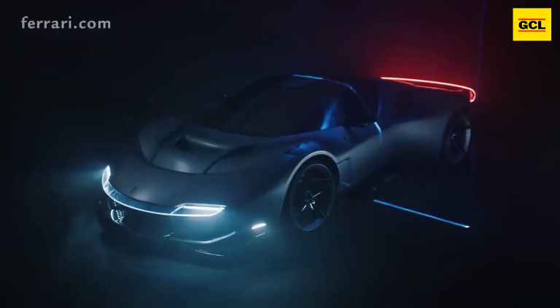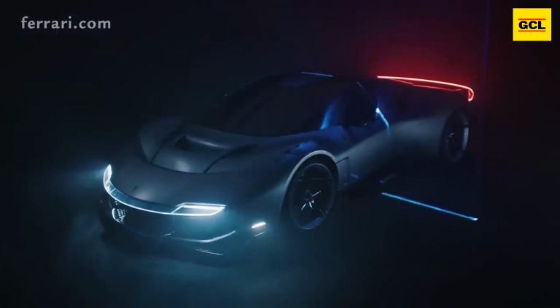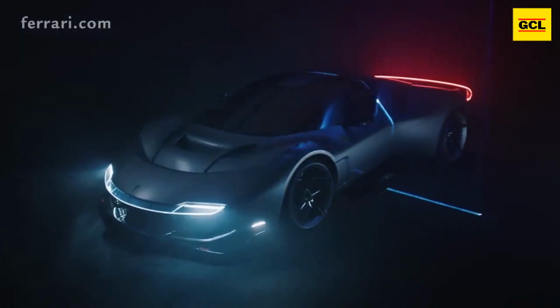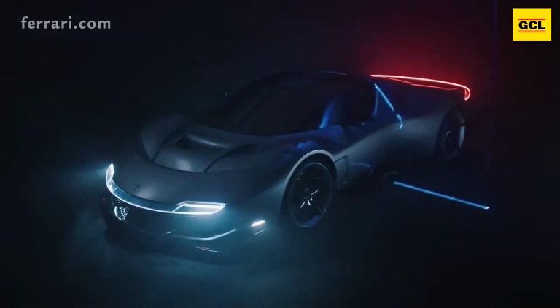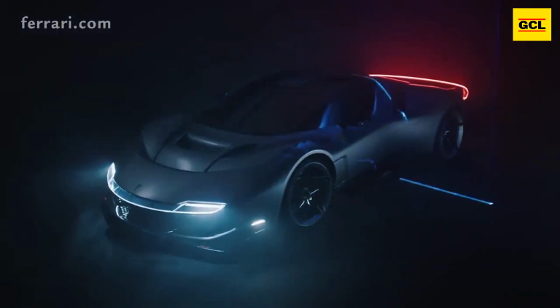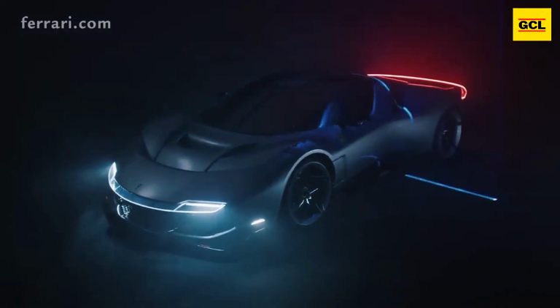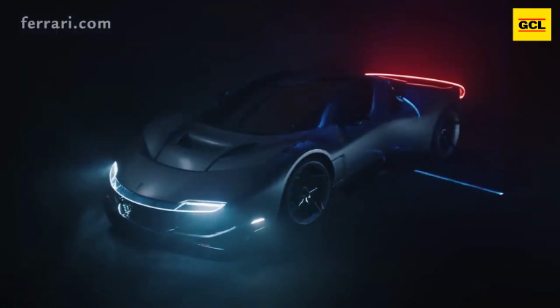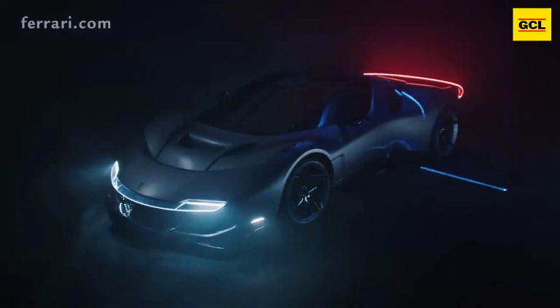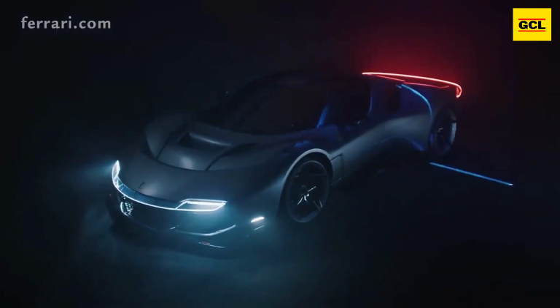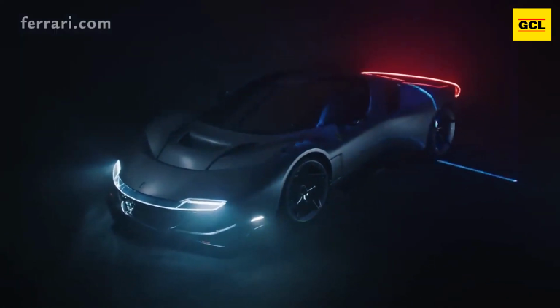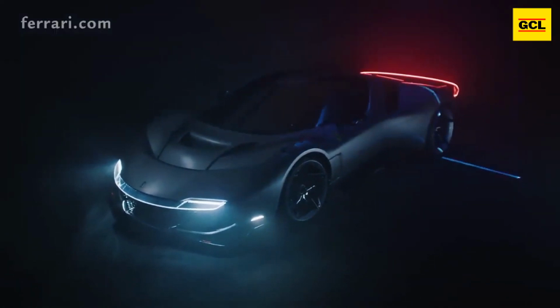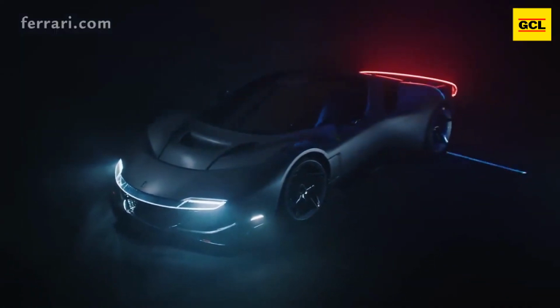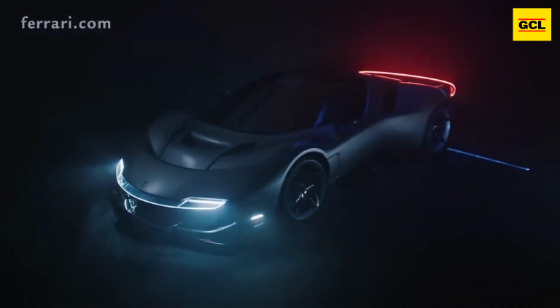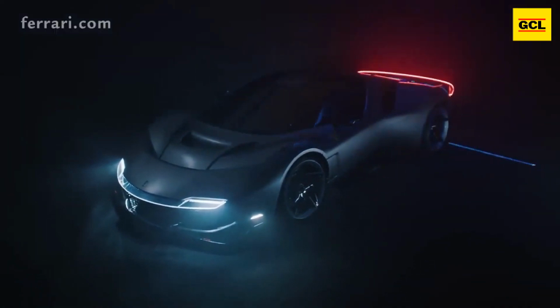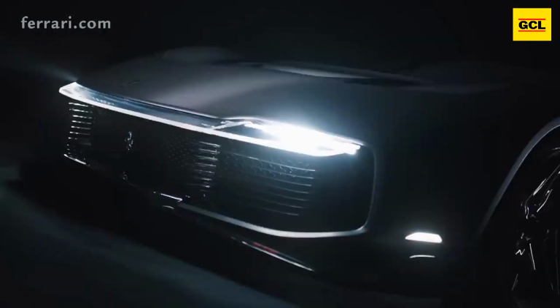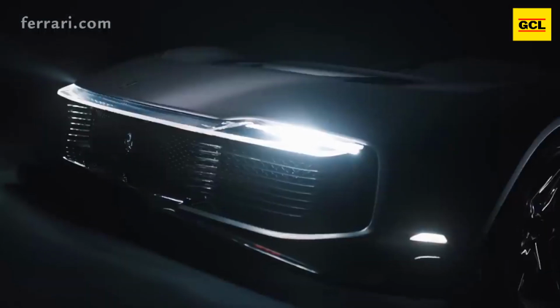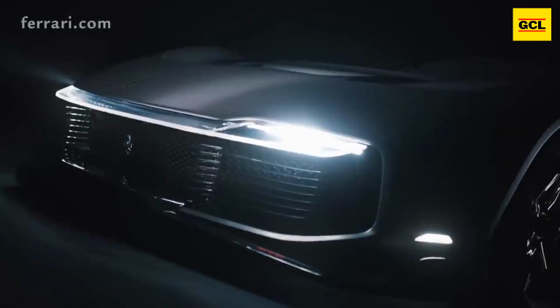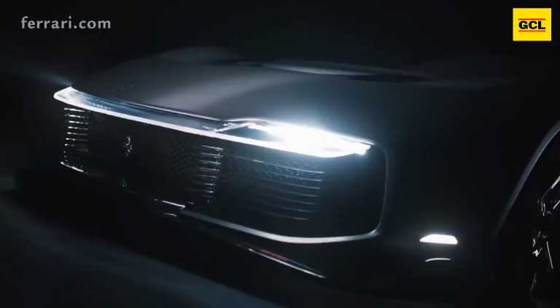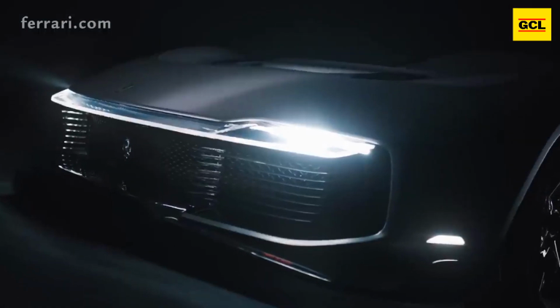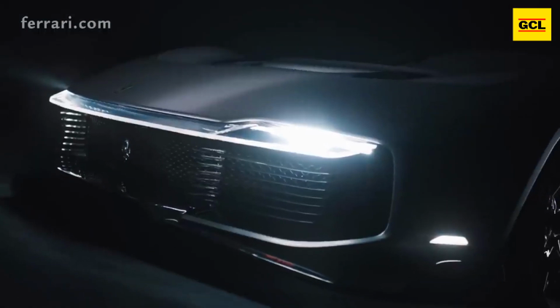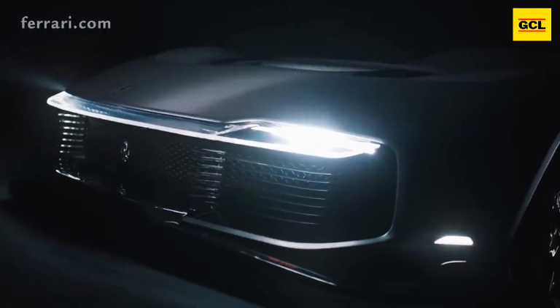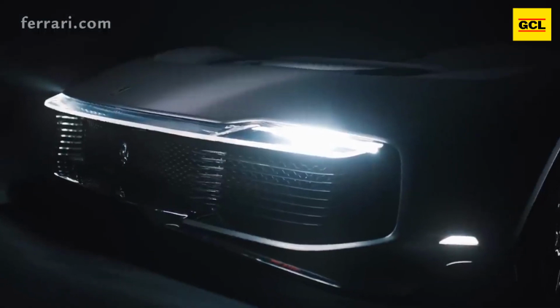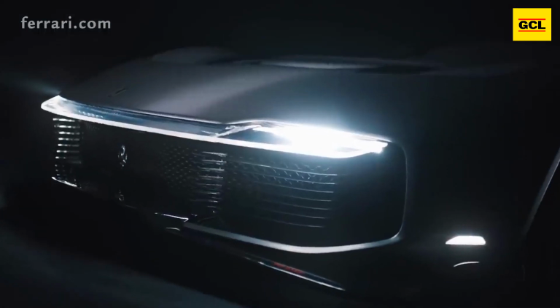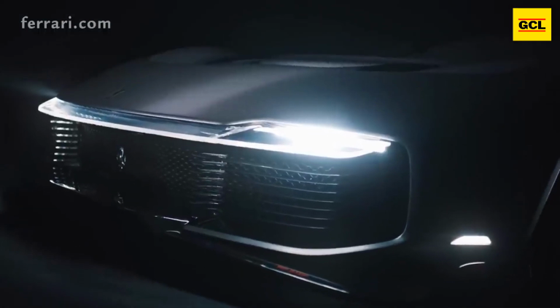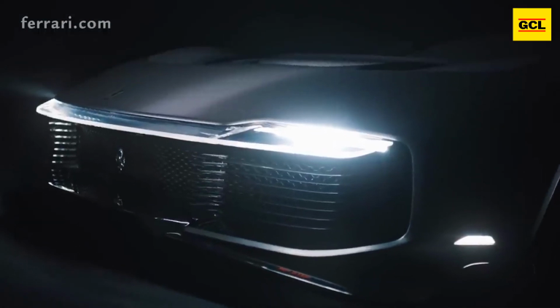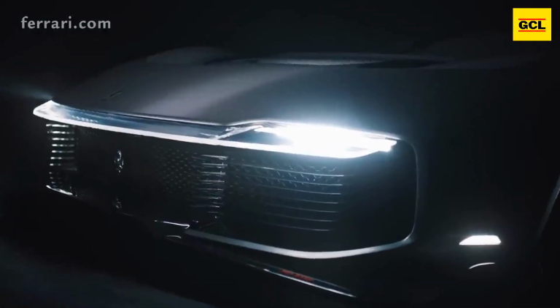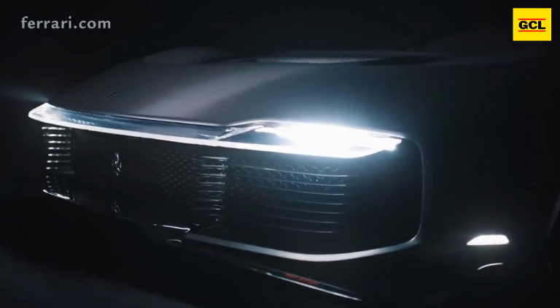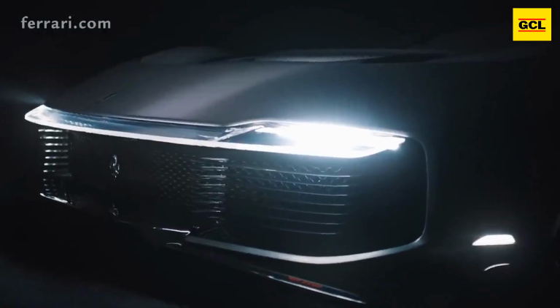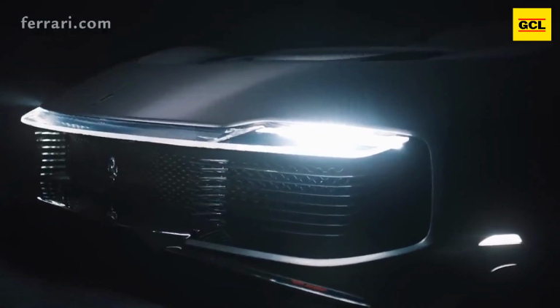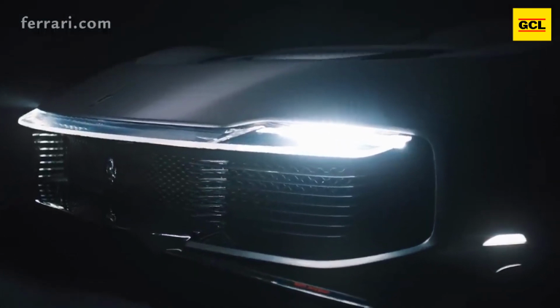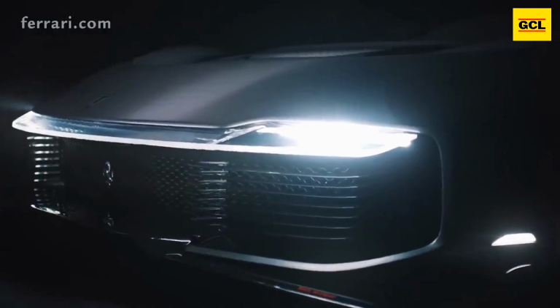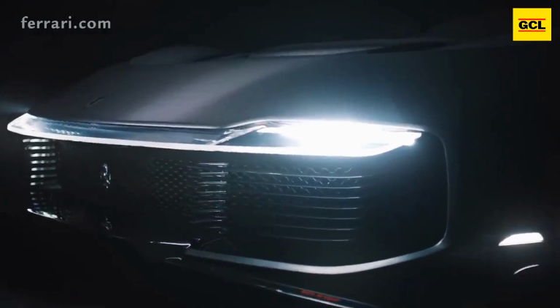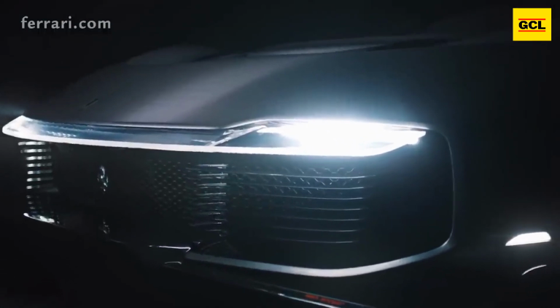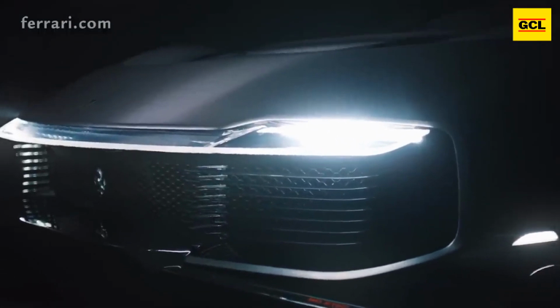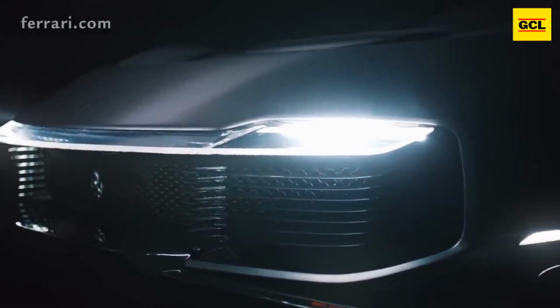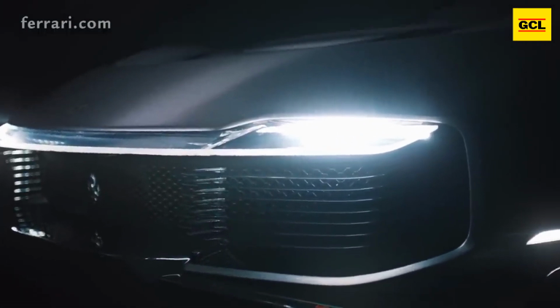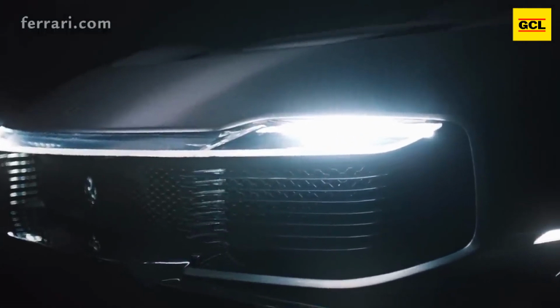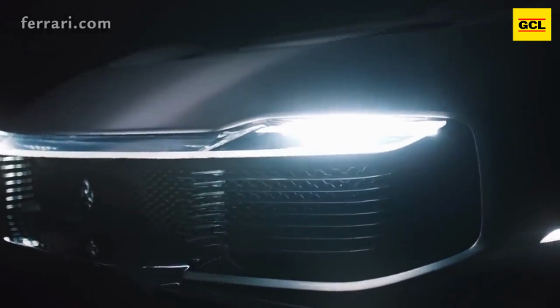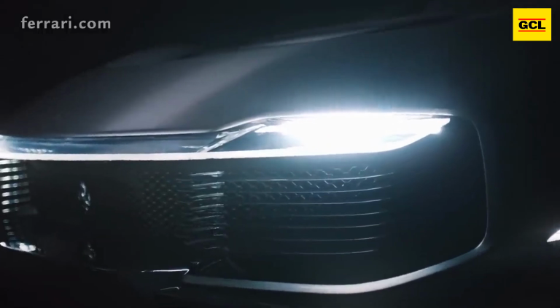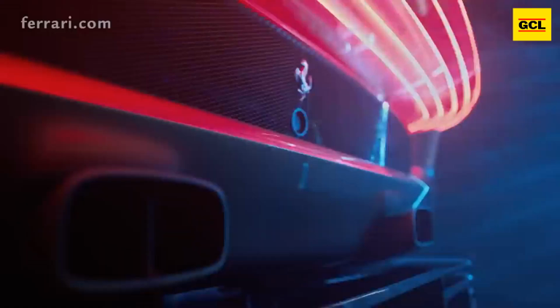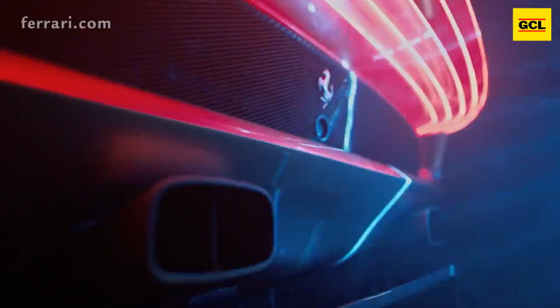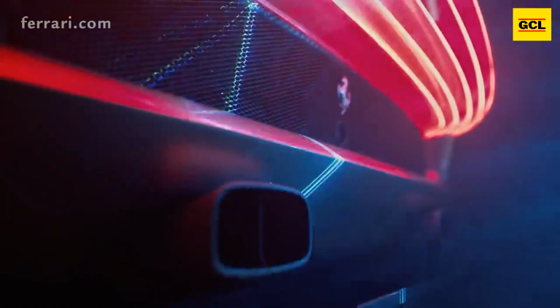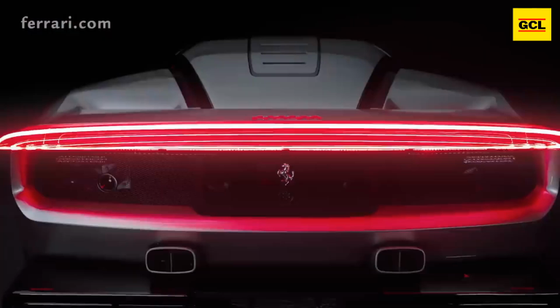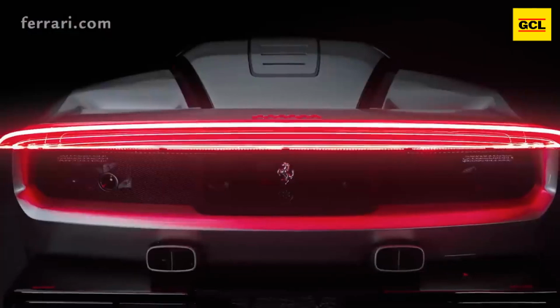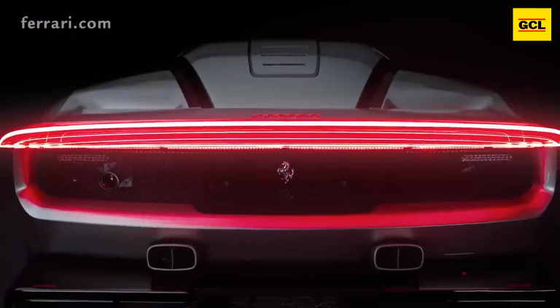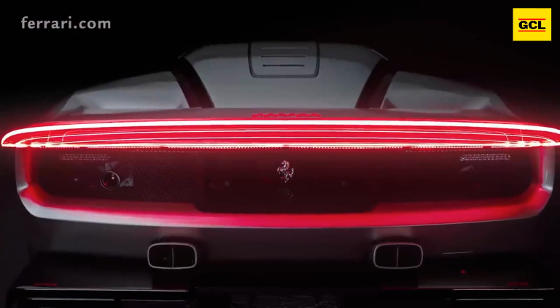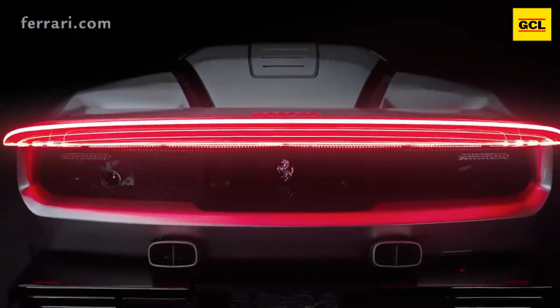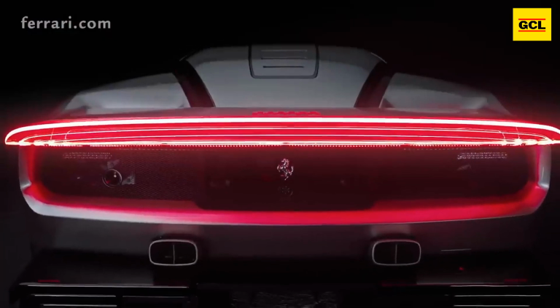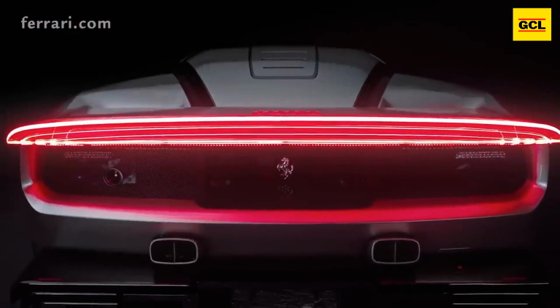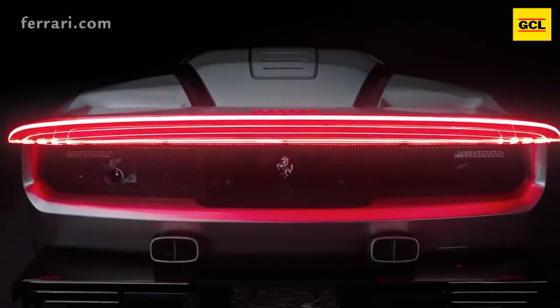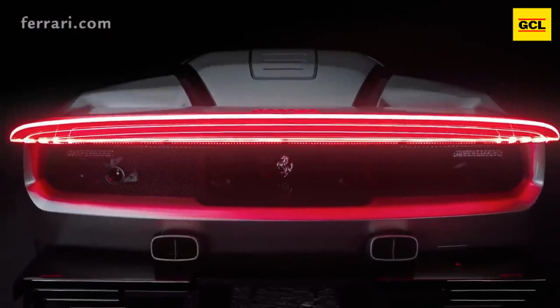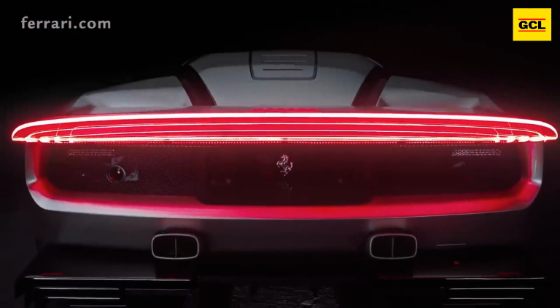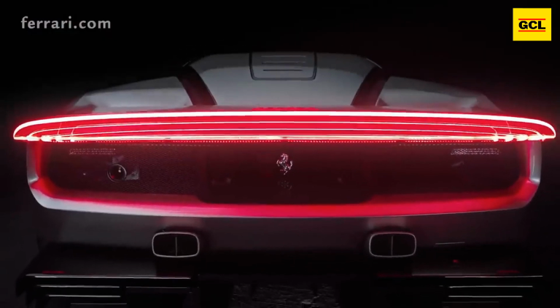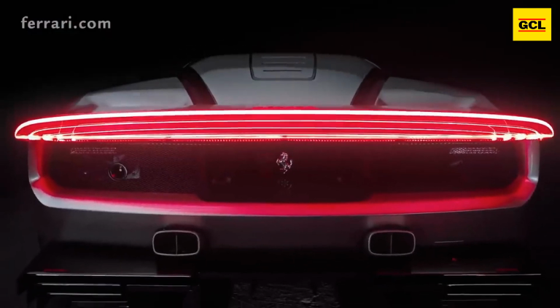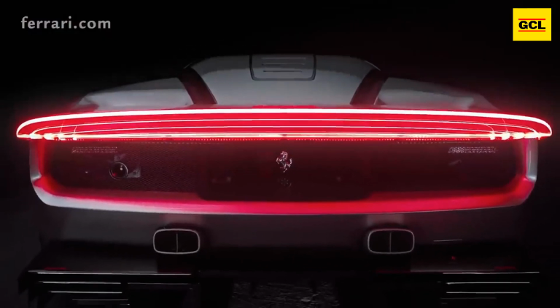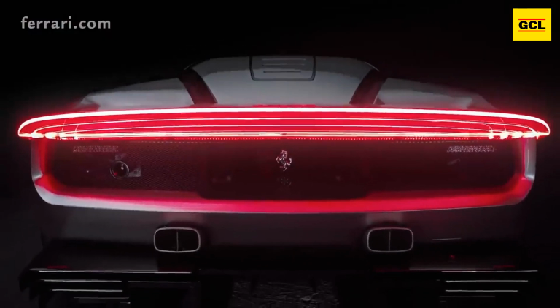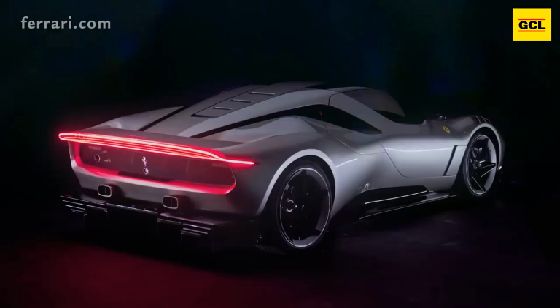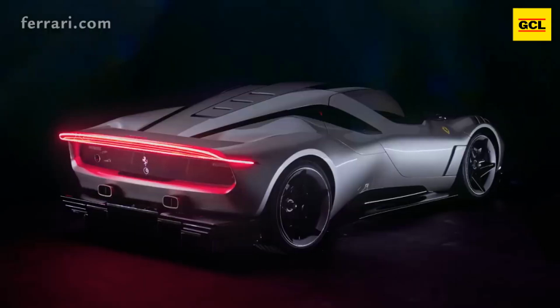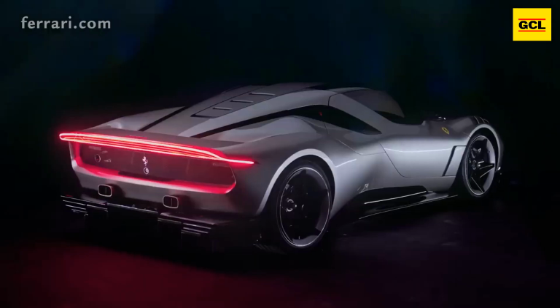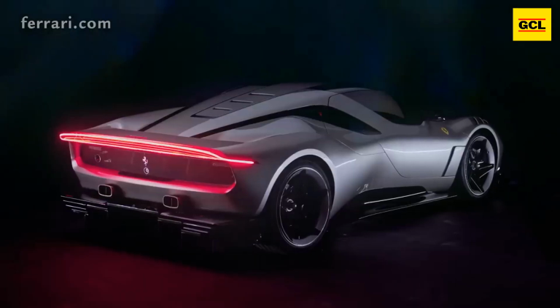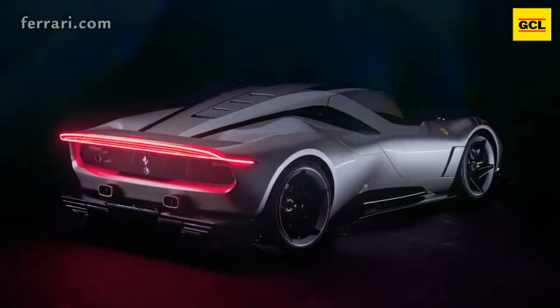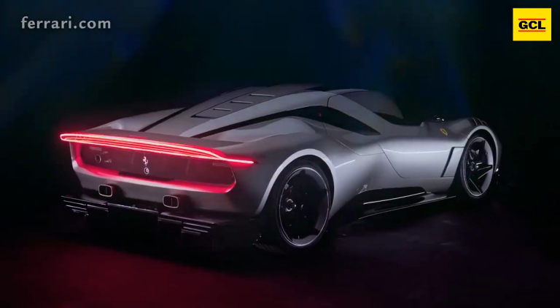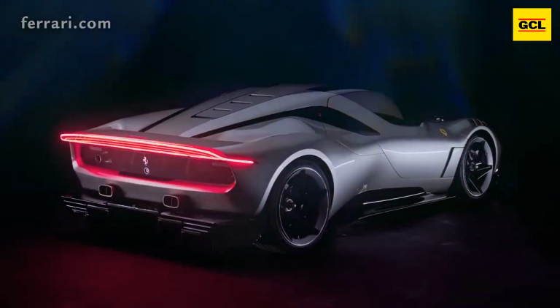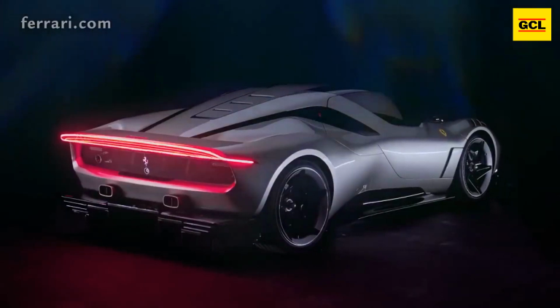However, while earlier automobiles were primarily intended to be admired, this one is also intended to be driven fiercely.